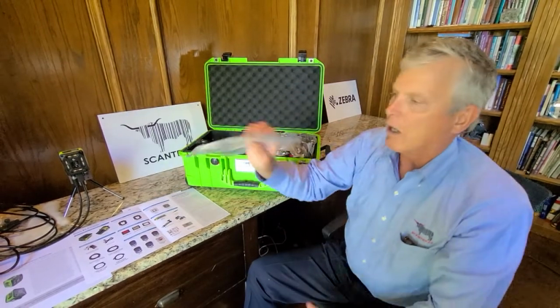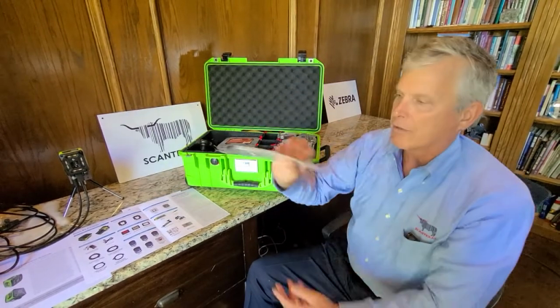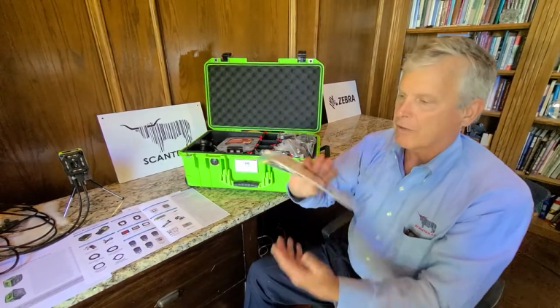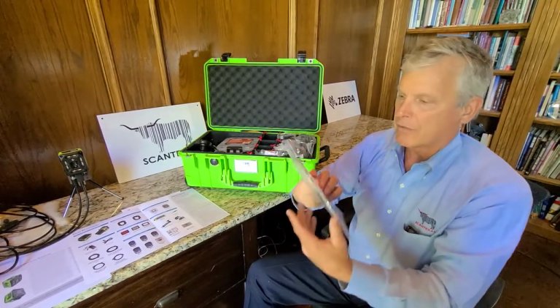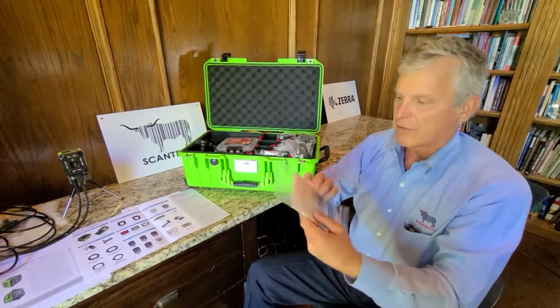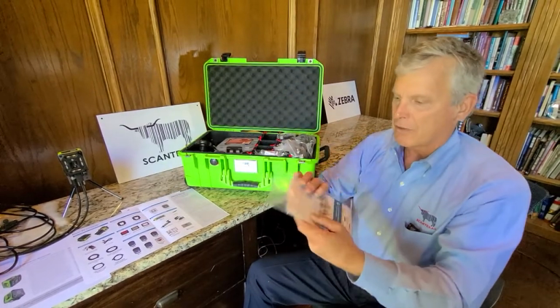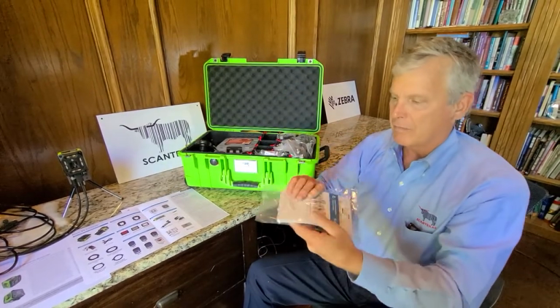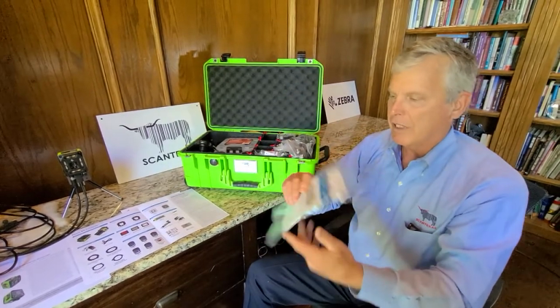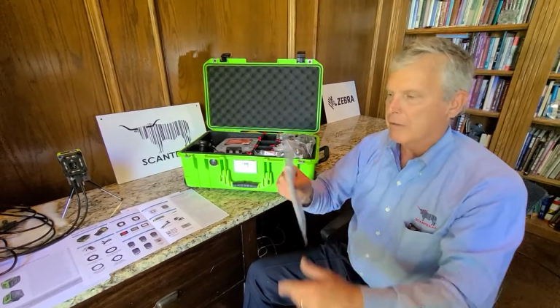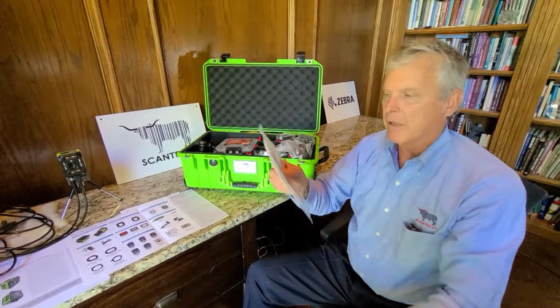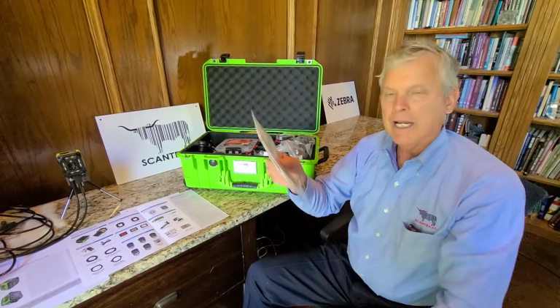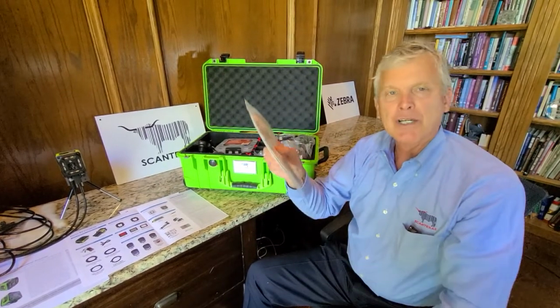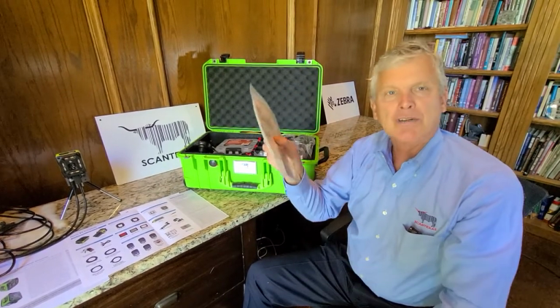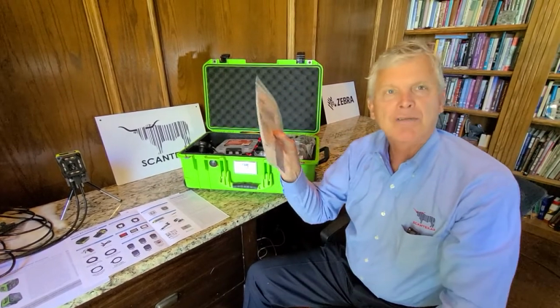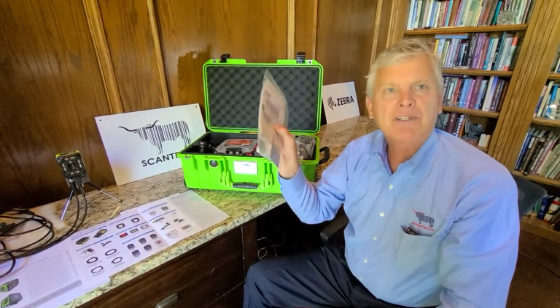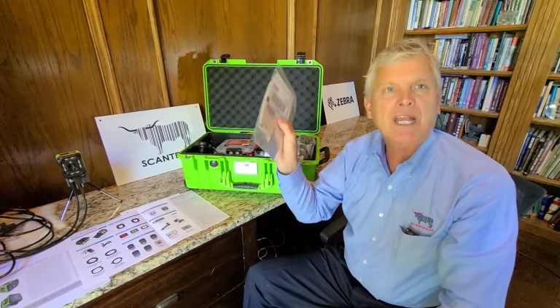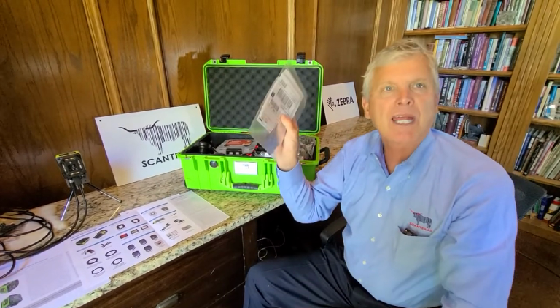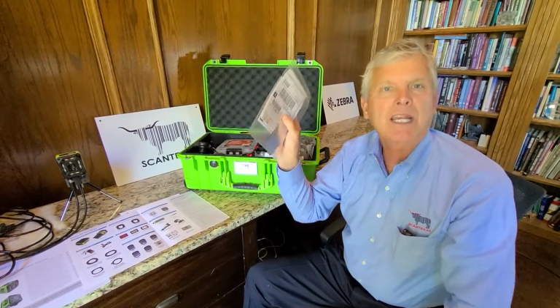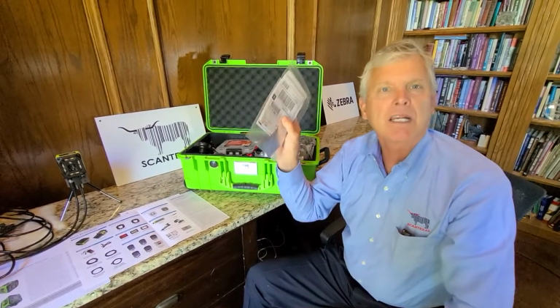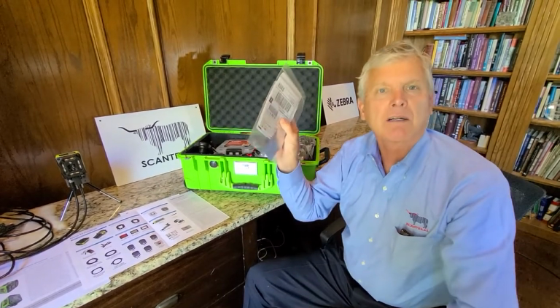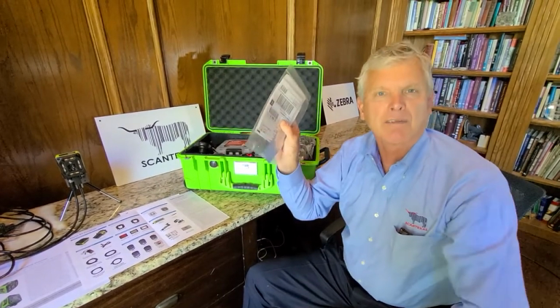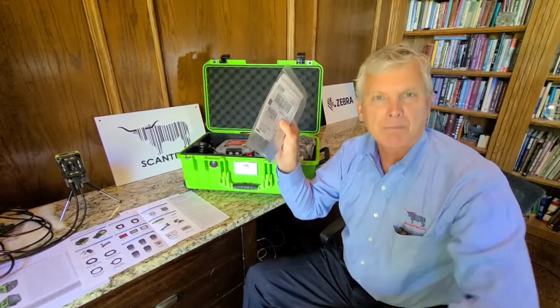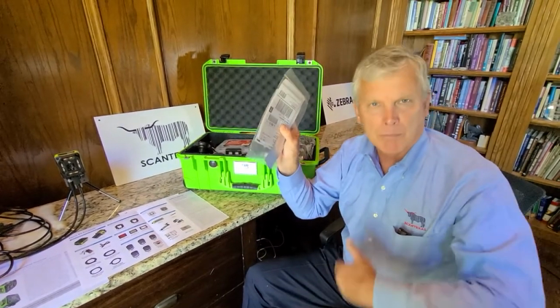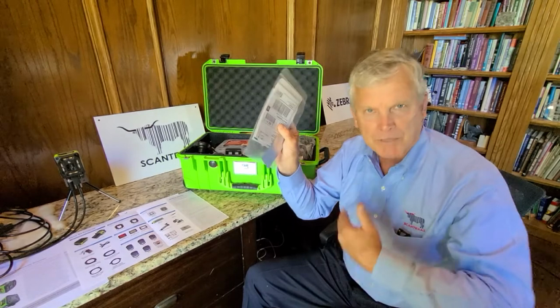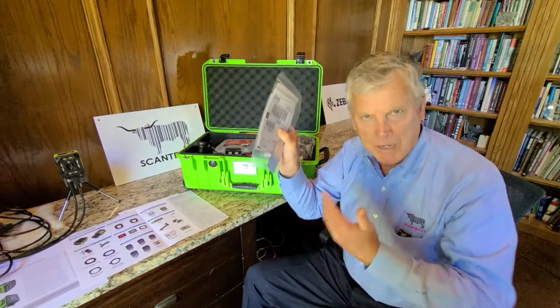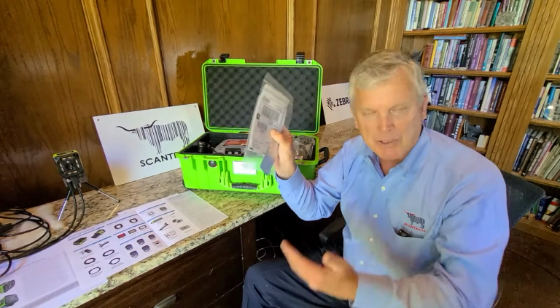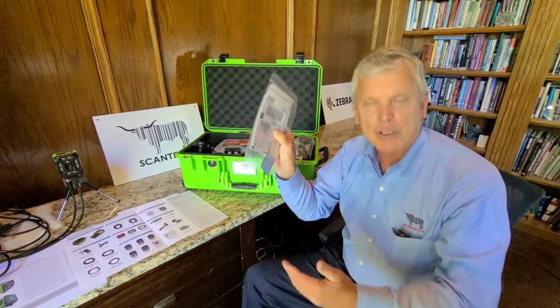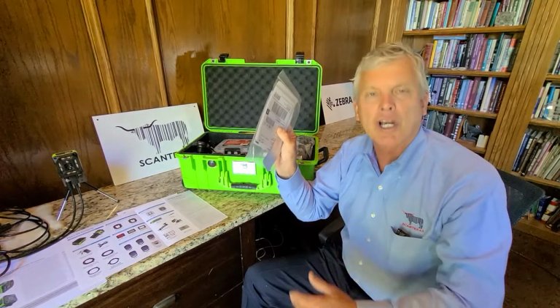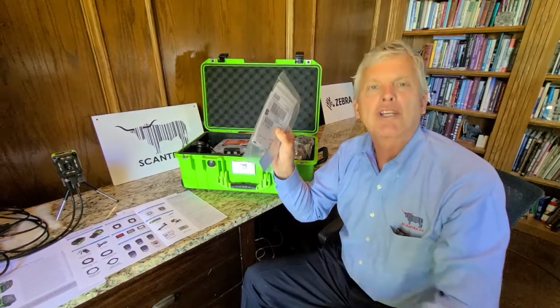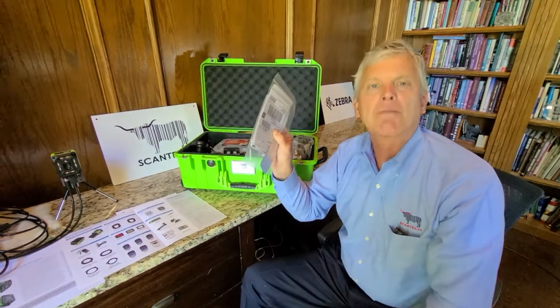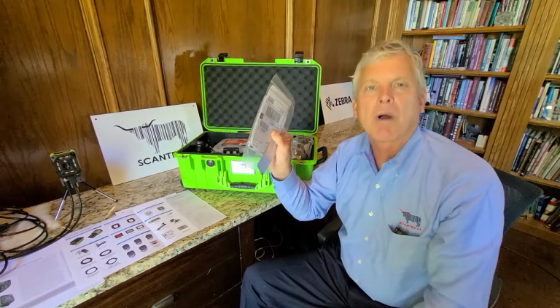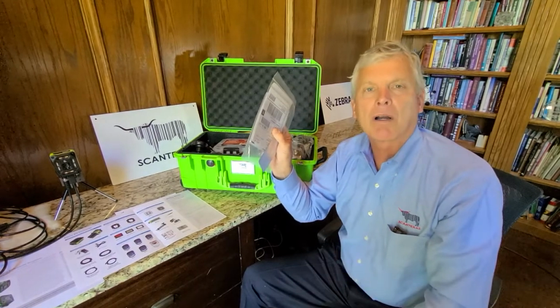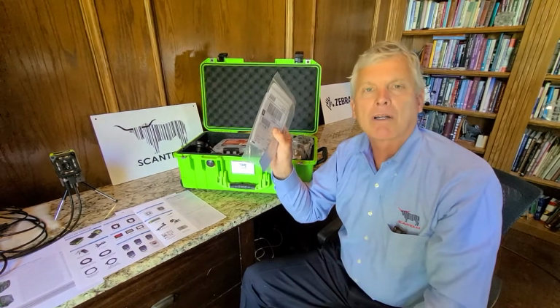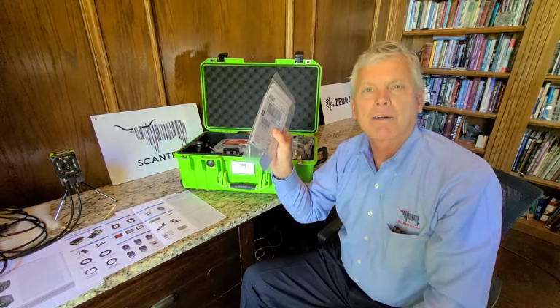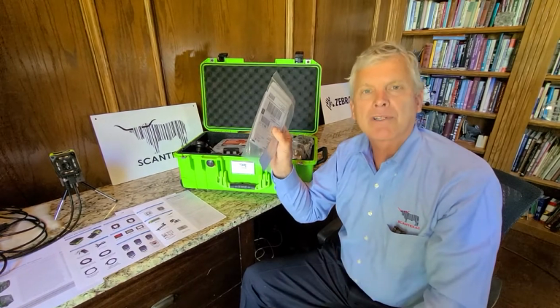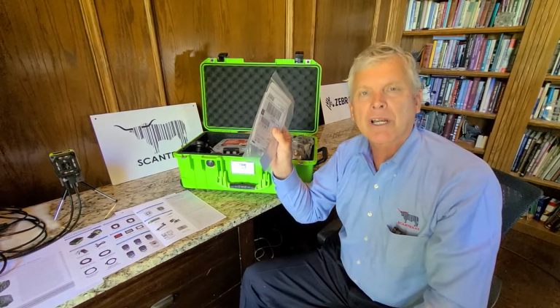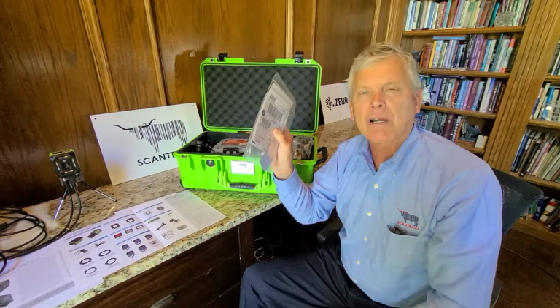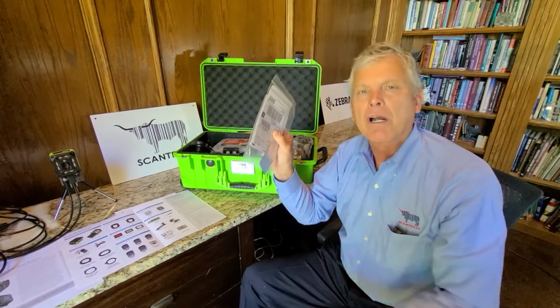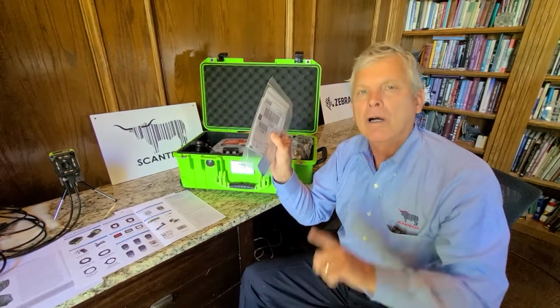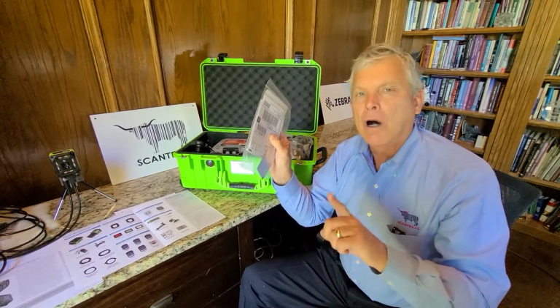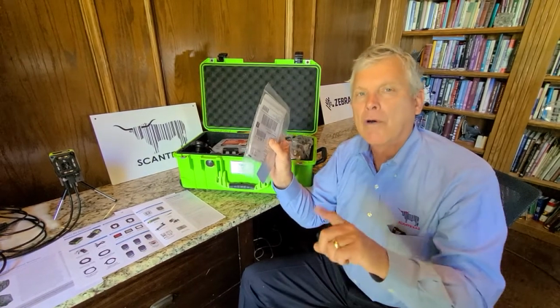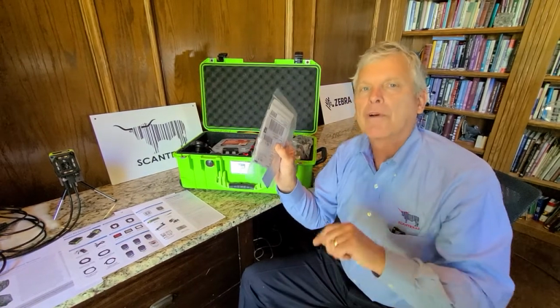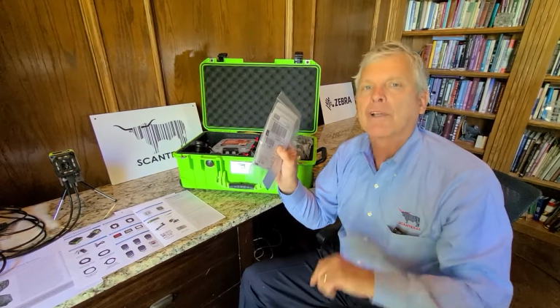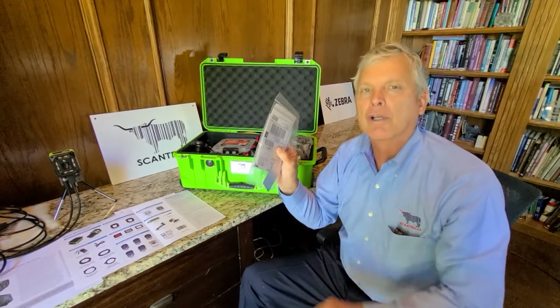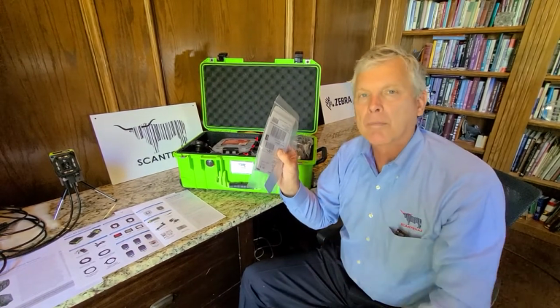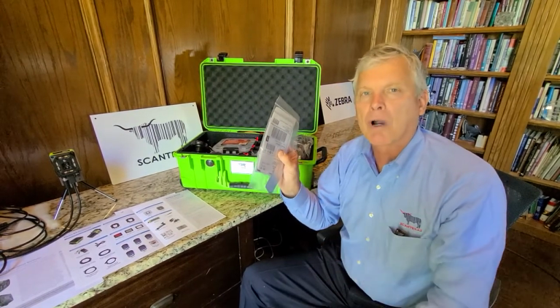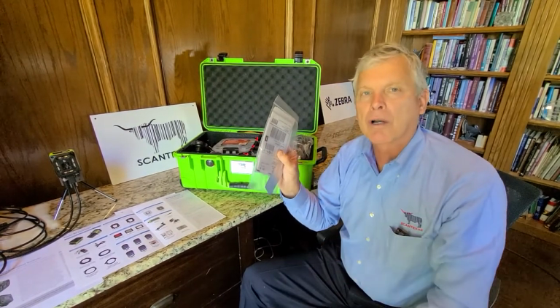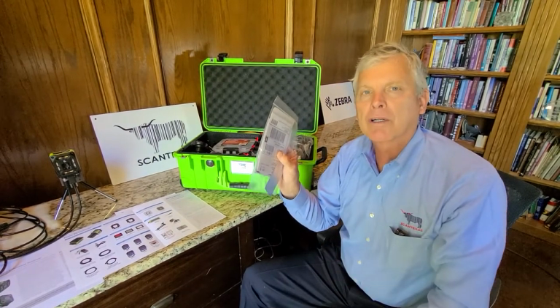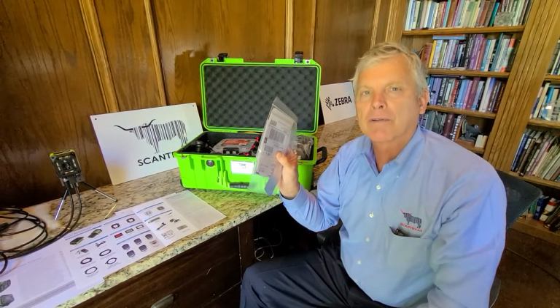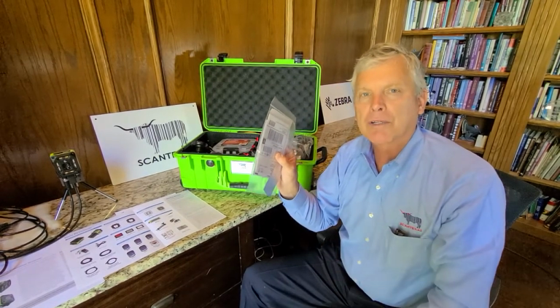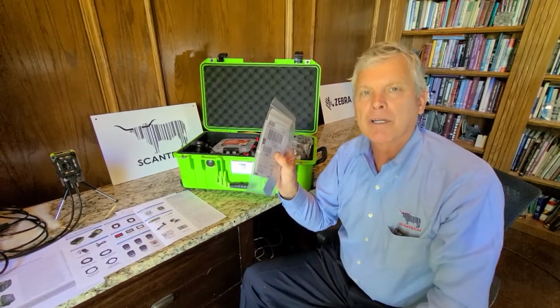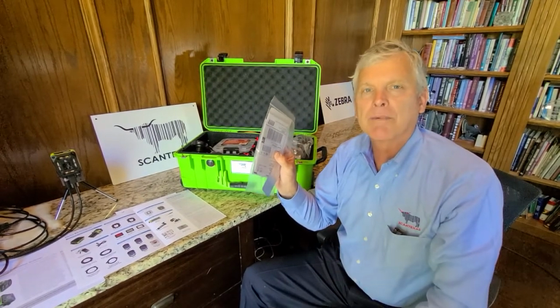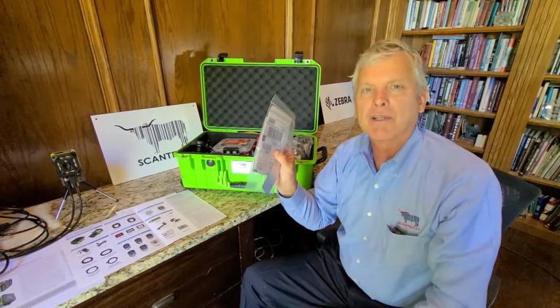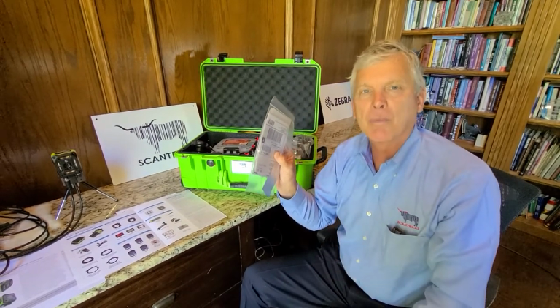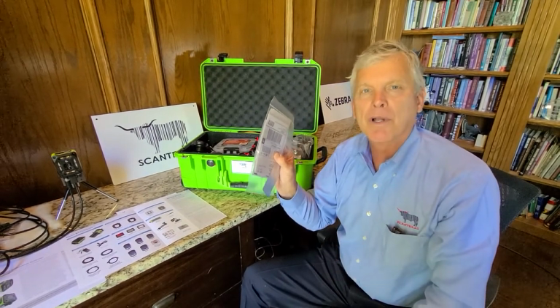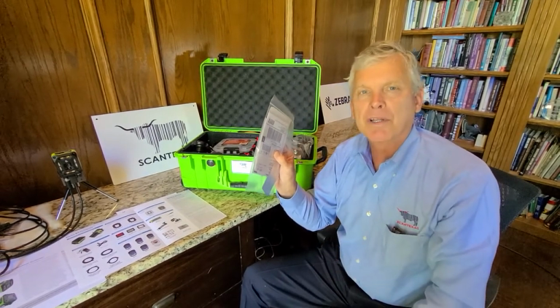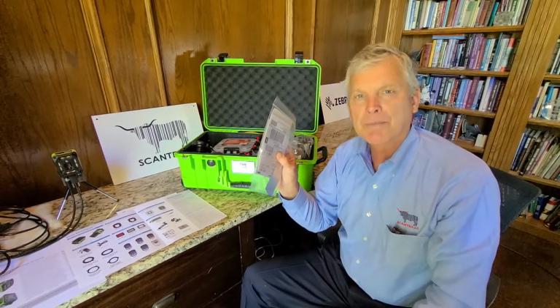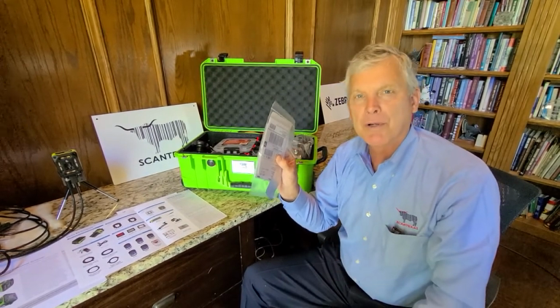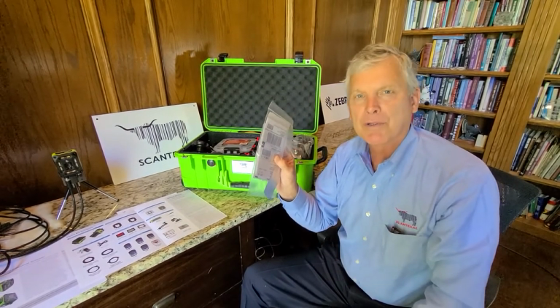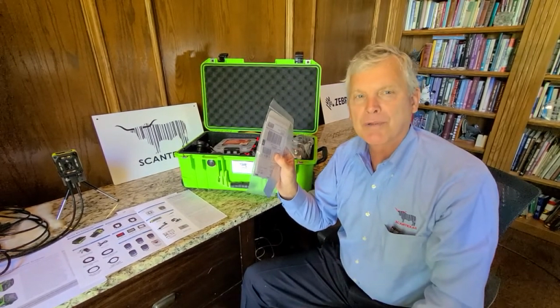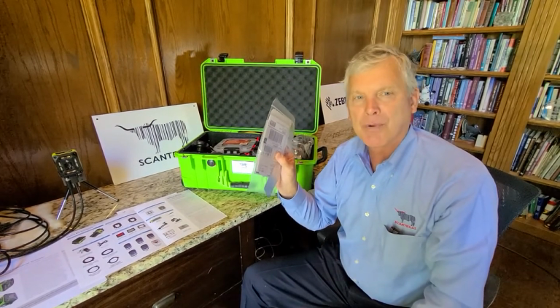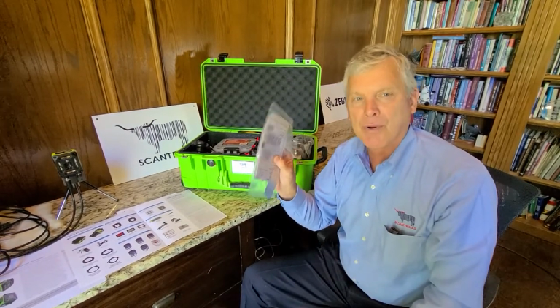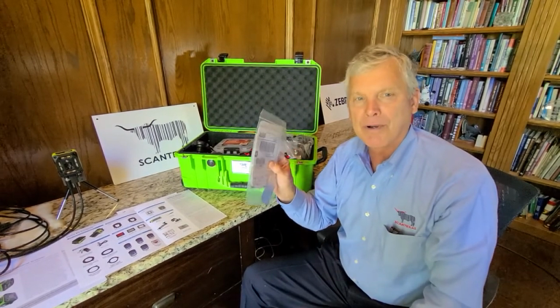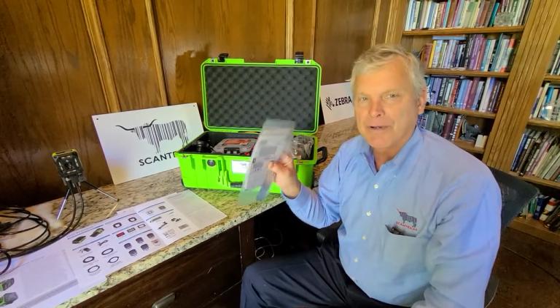Also there's a complete range of scanning demonstration barcodes here, although your barcode is going to be the one that's most important.